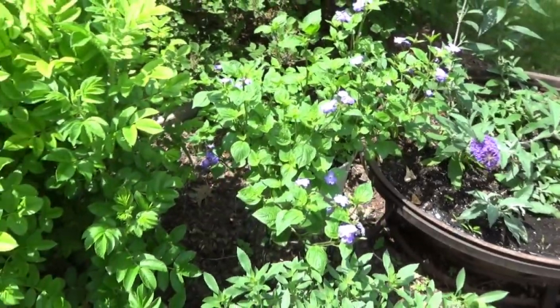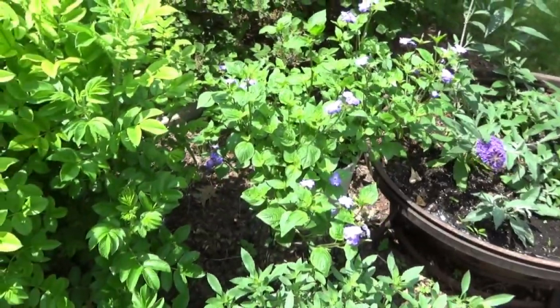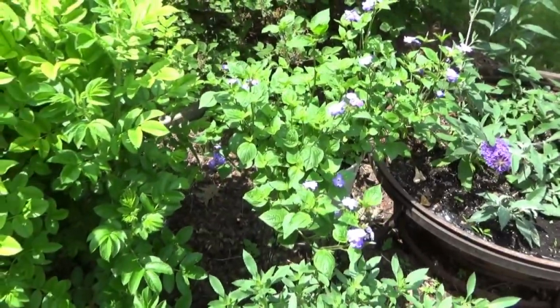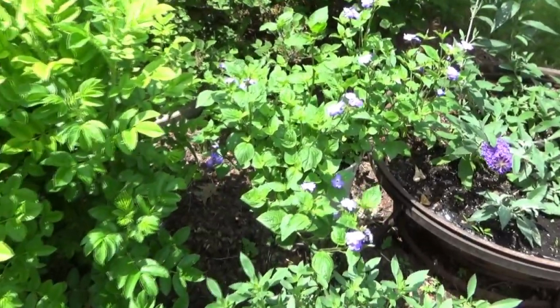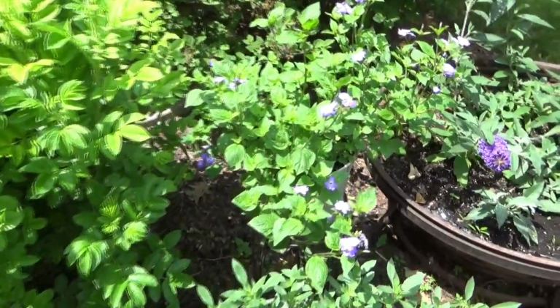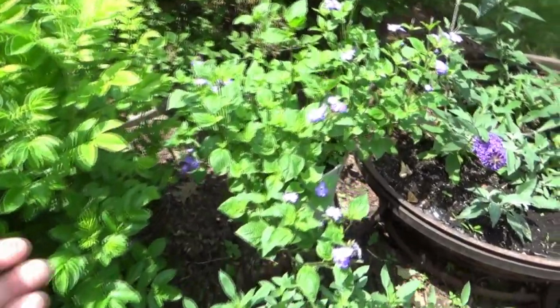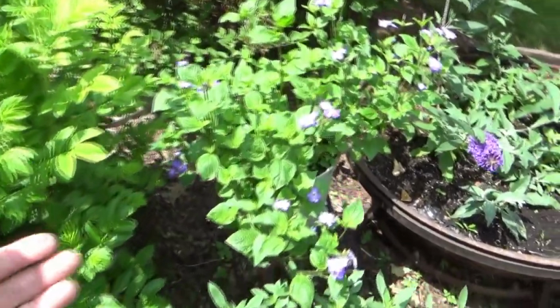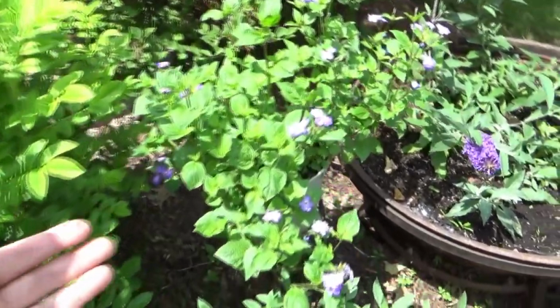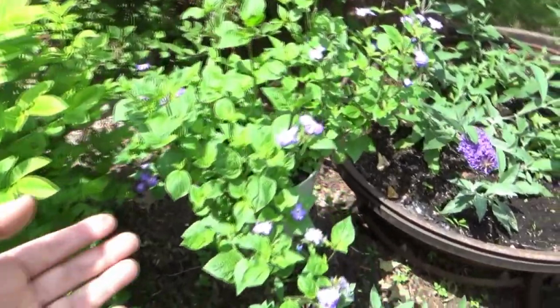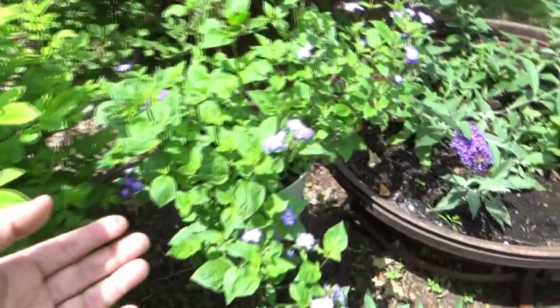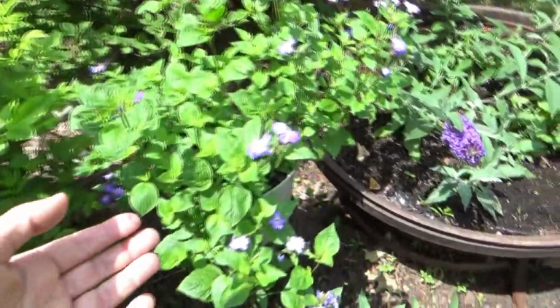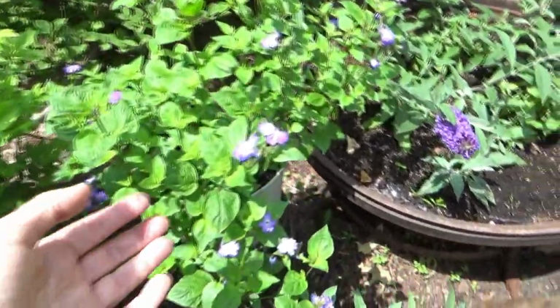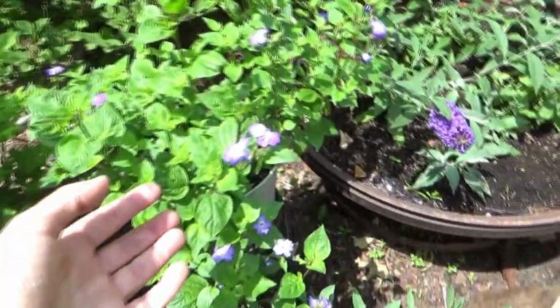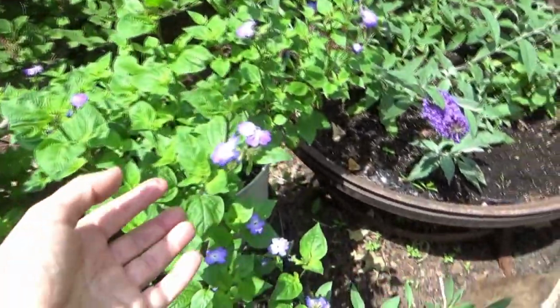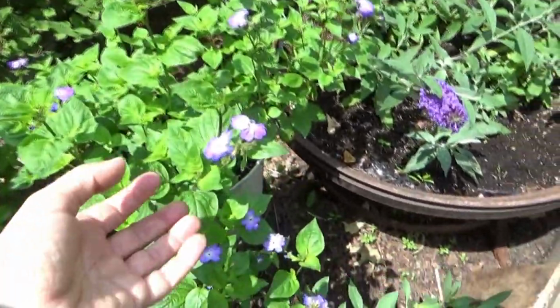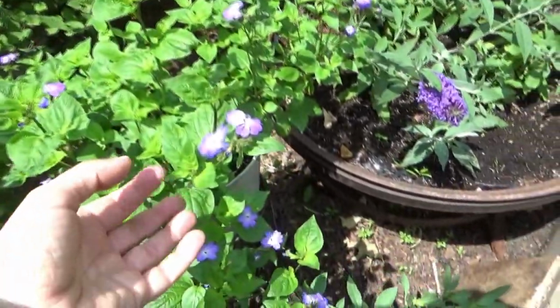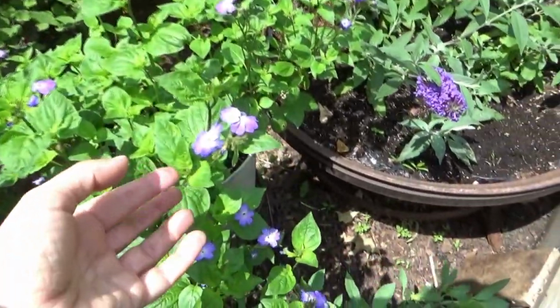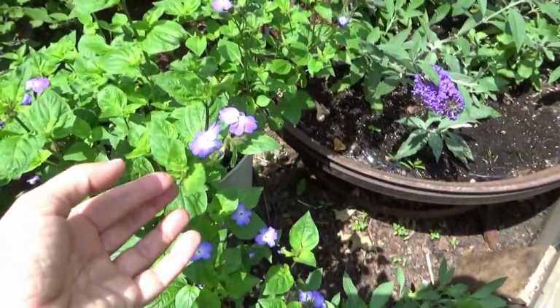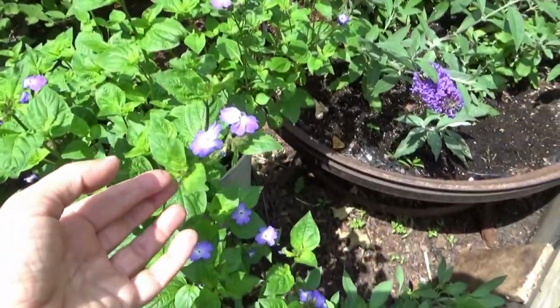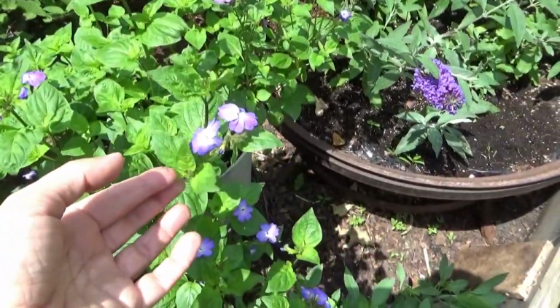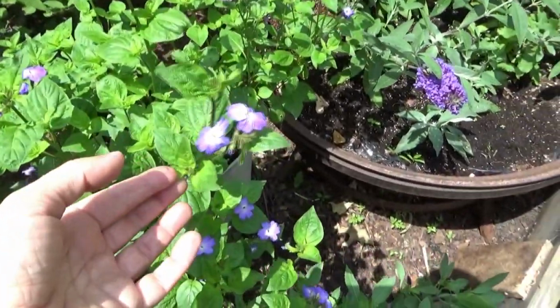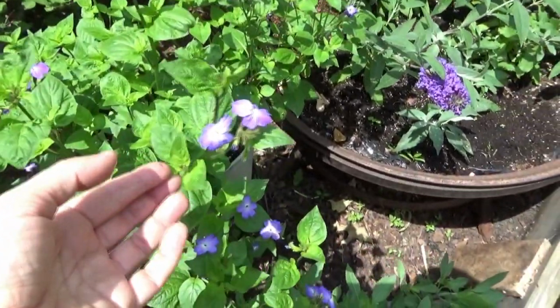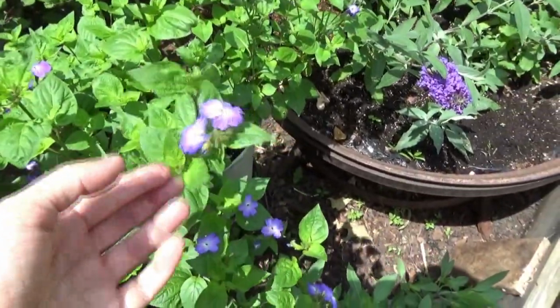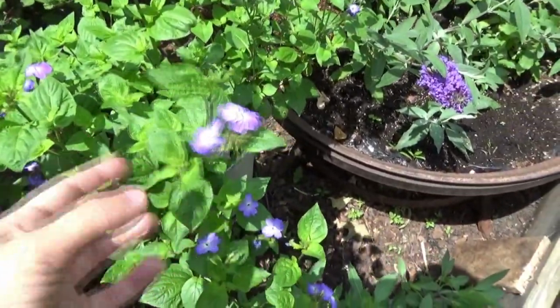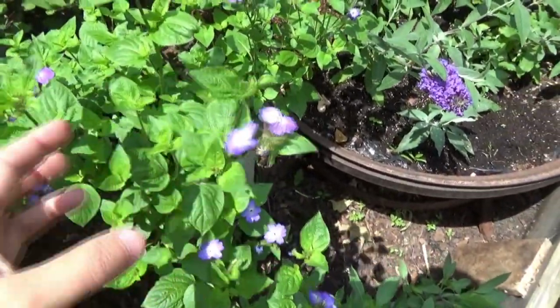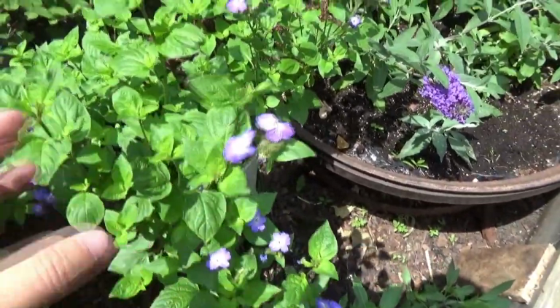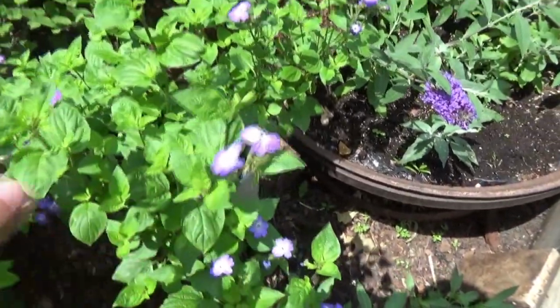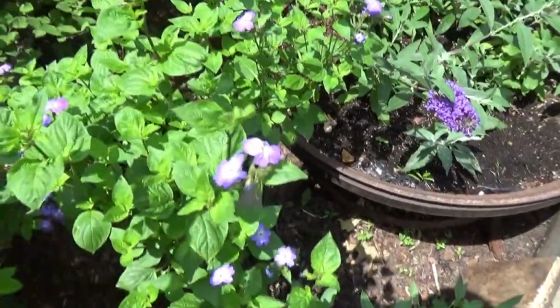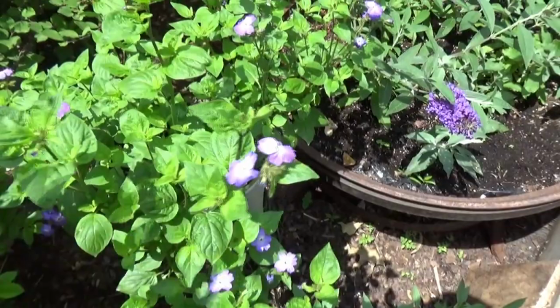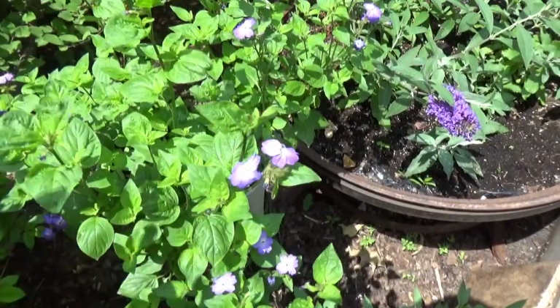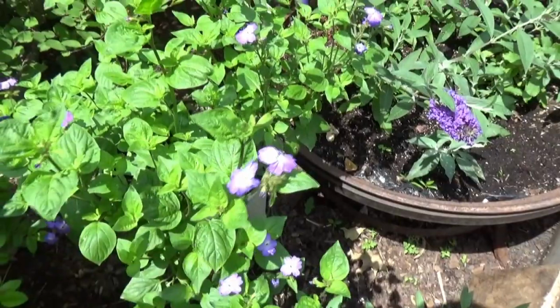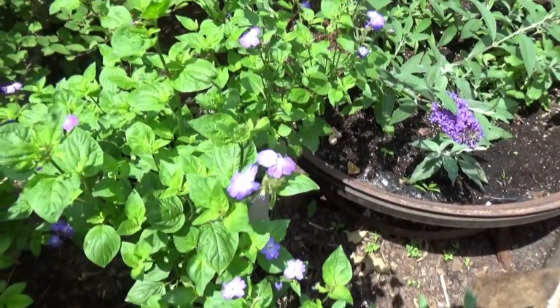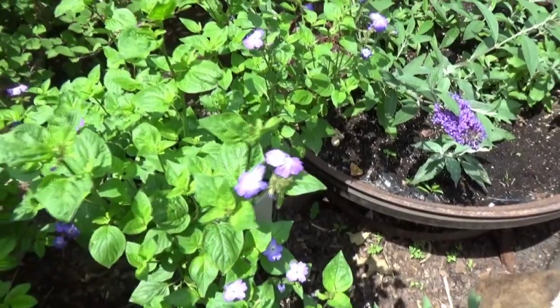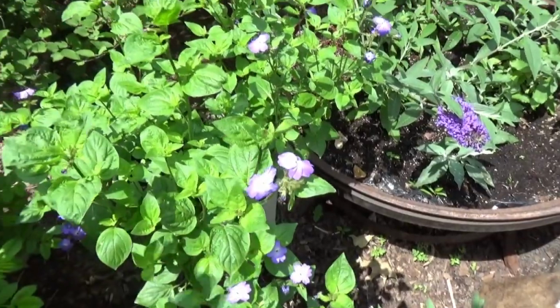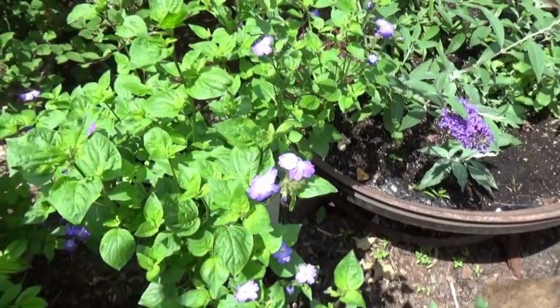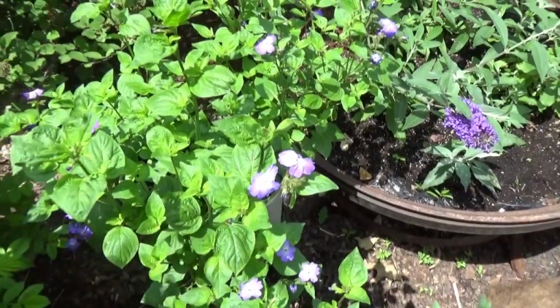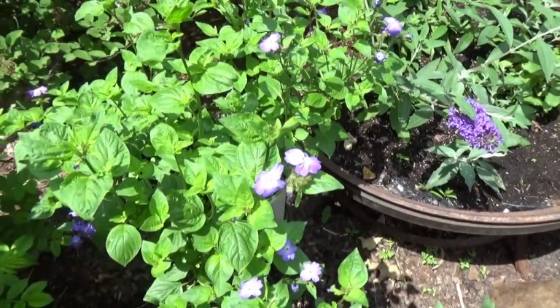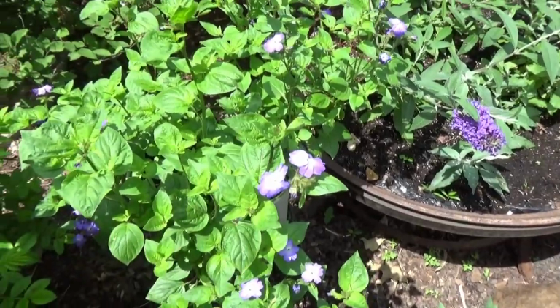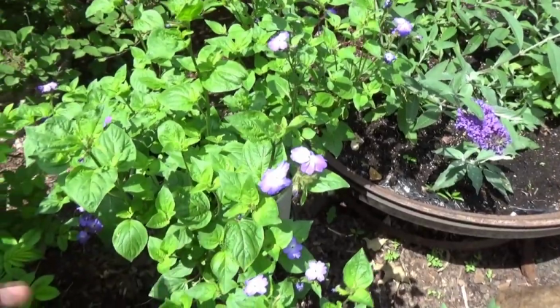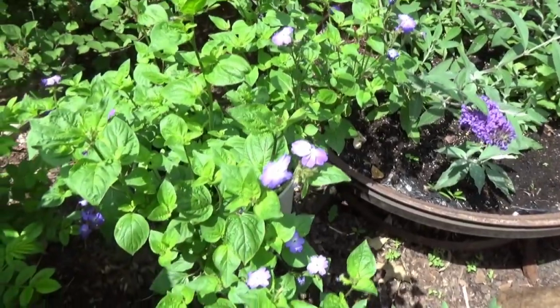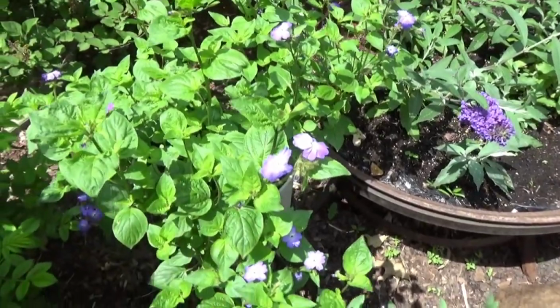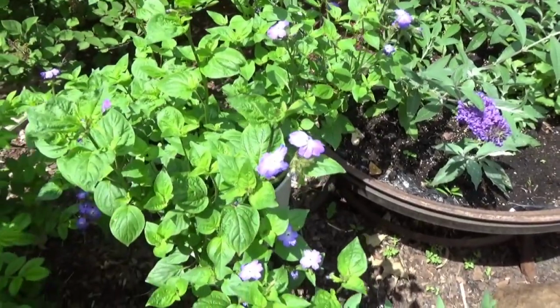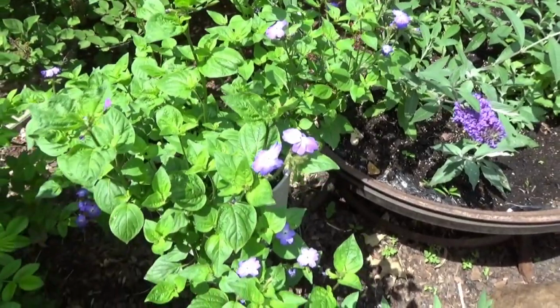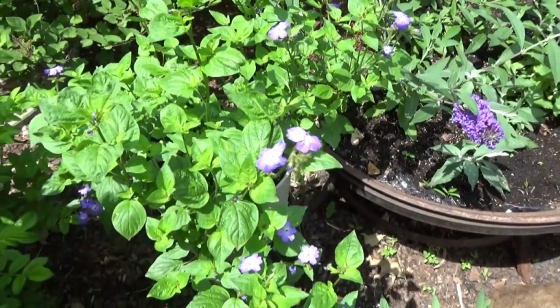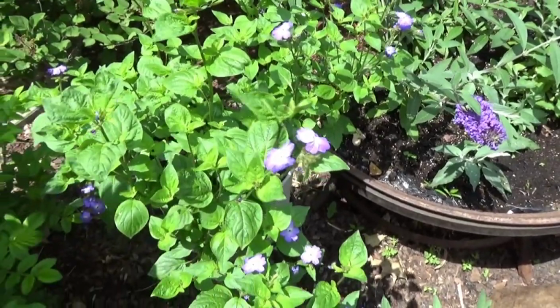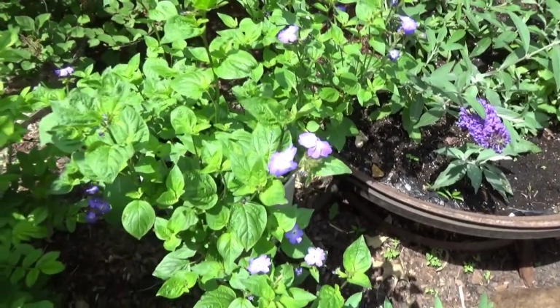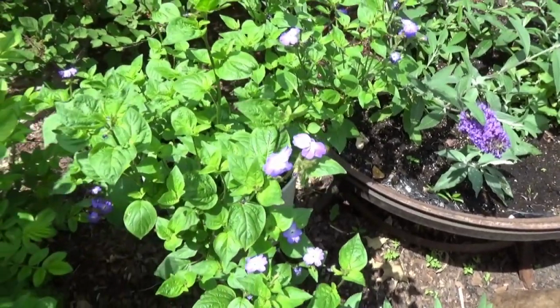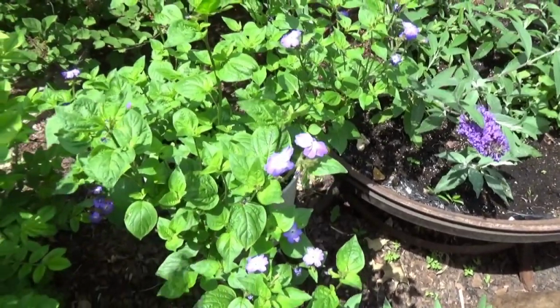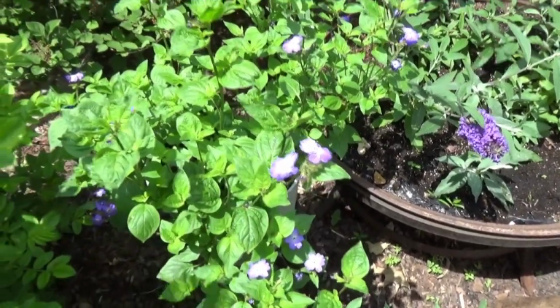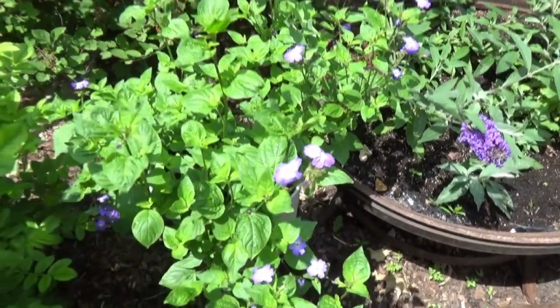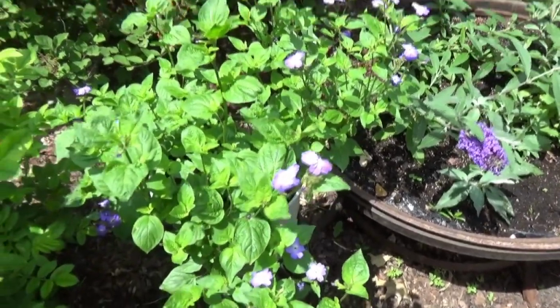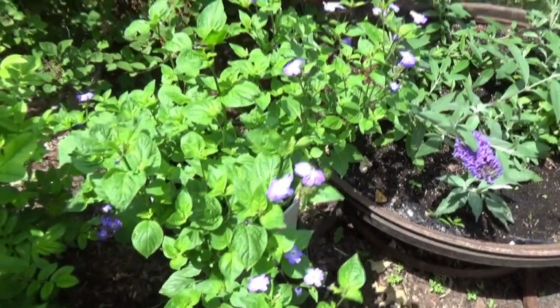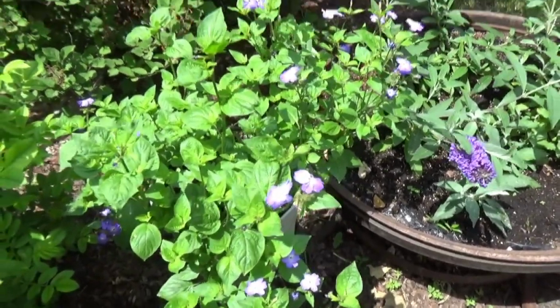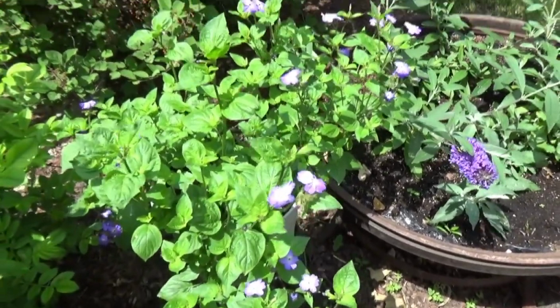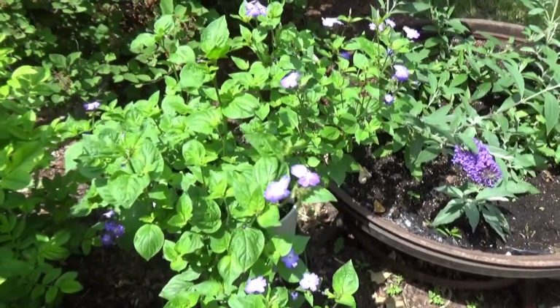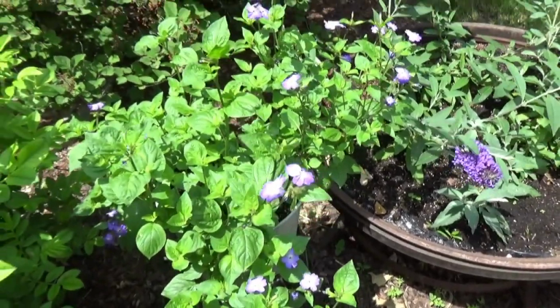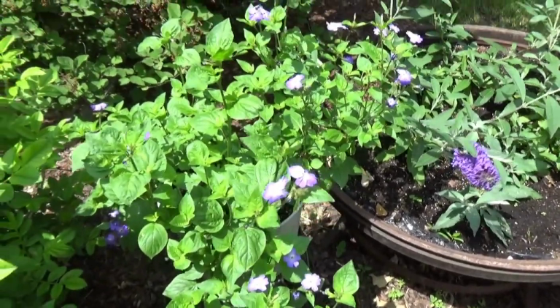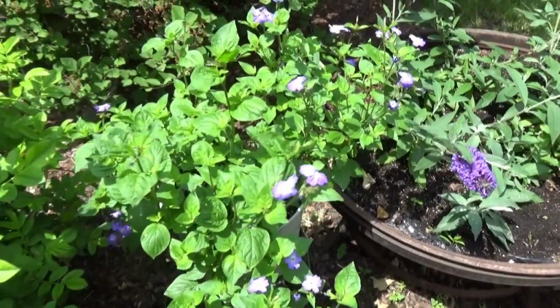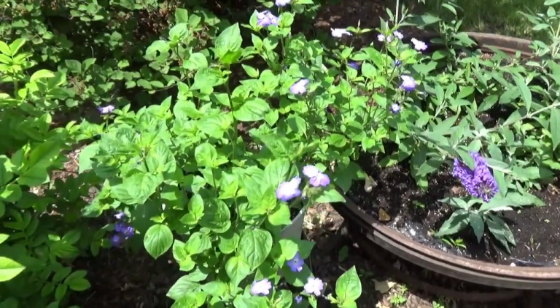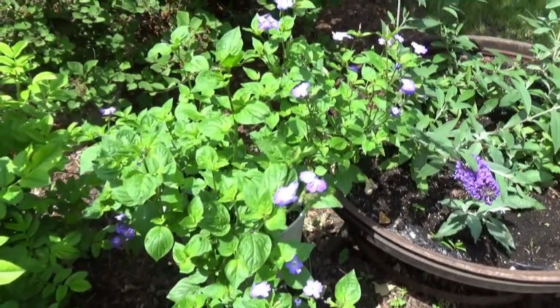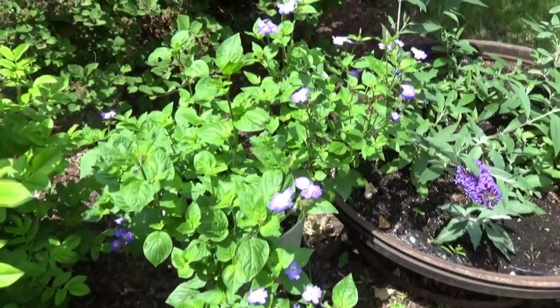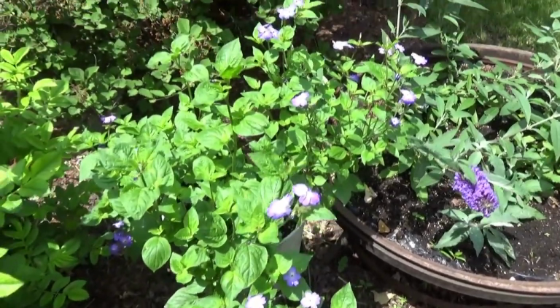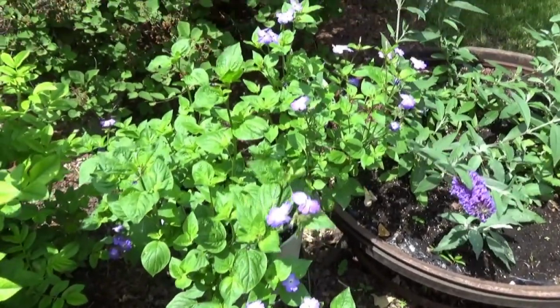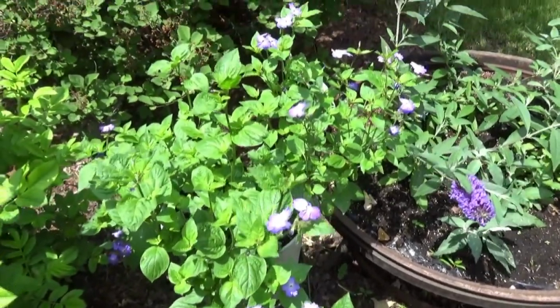This is Browallia Blue Lady. It gets huge and then it cascades, and it's doing really good here.